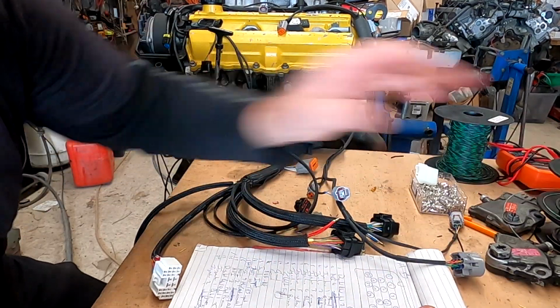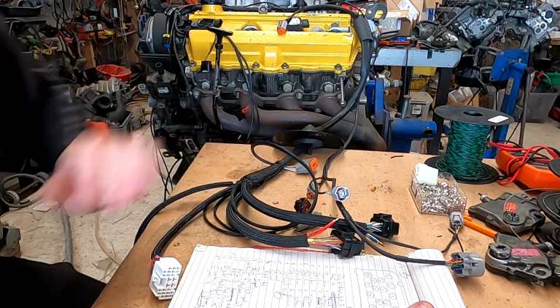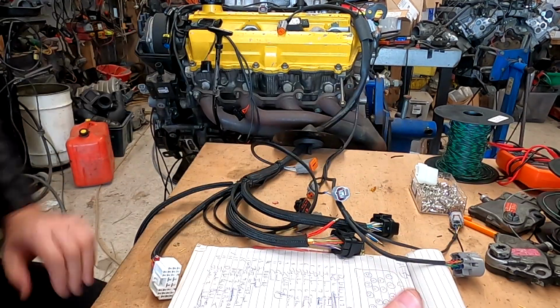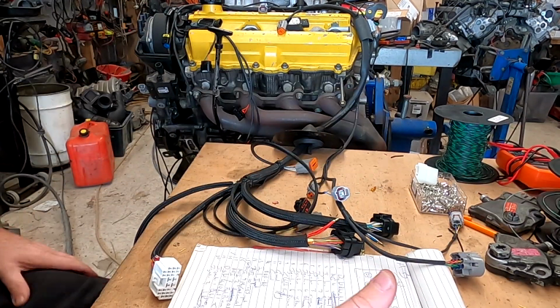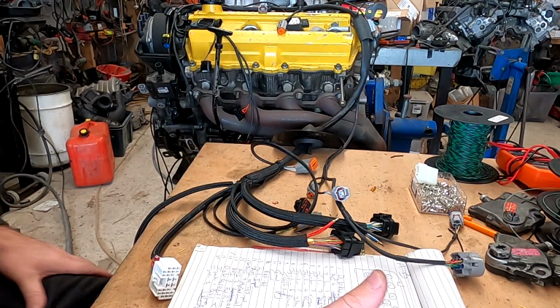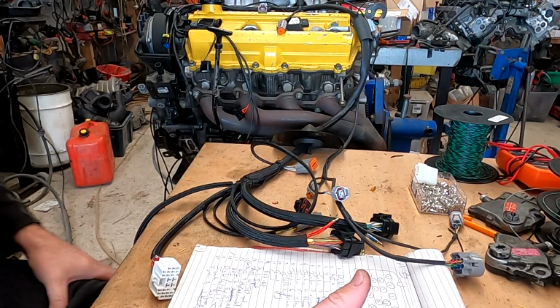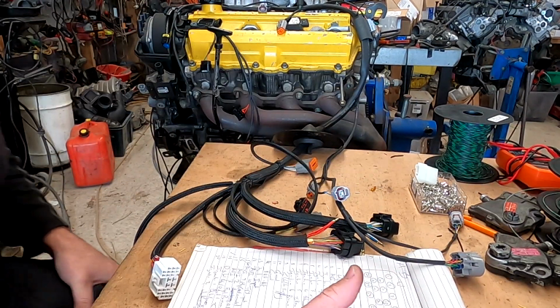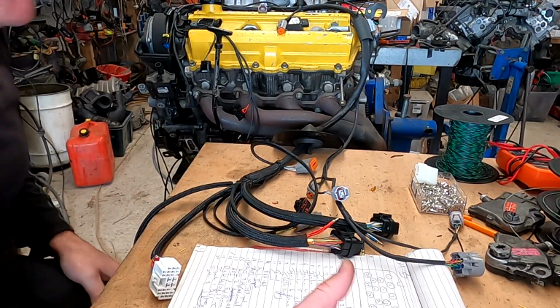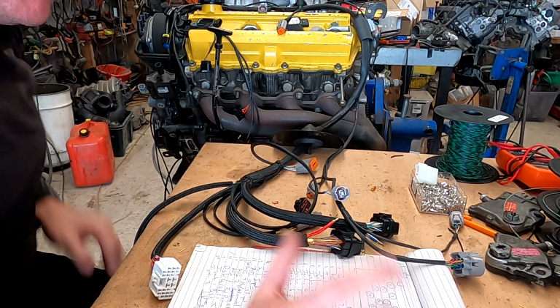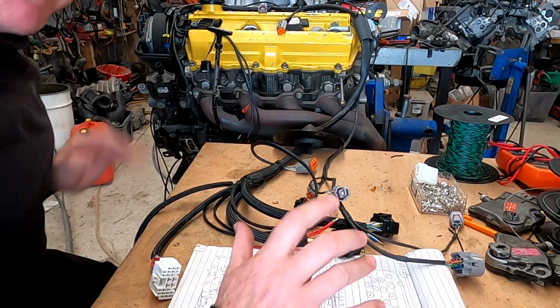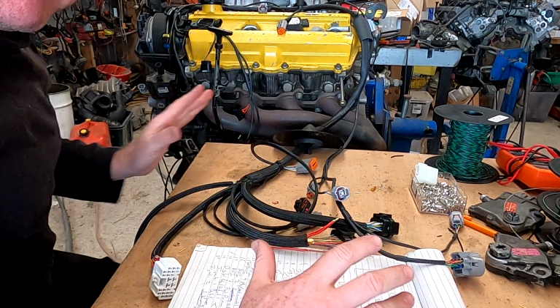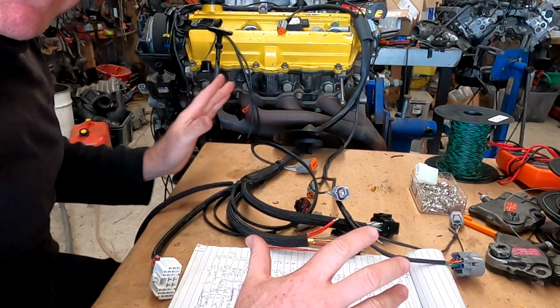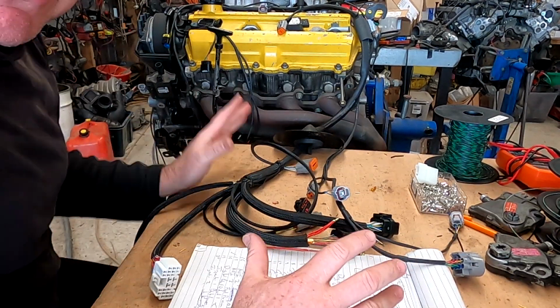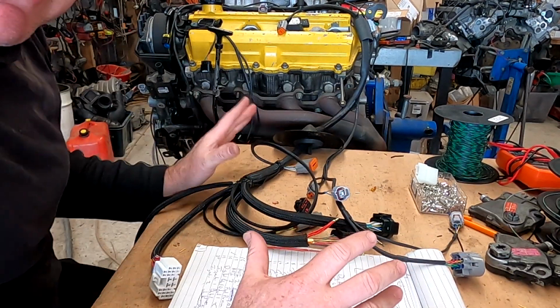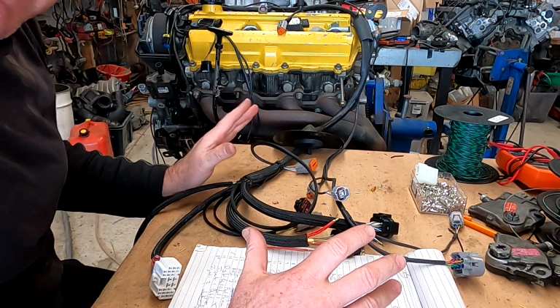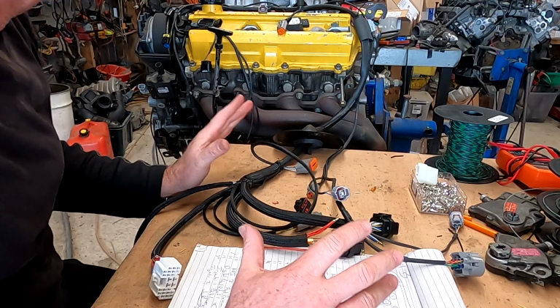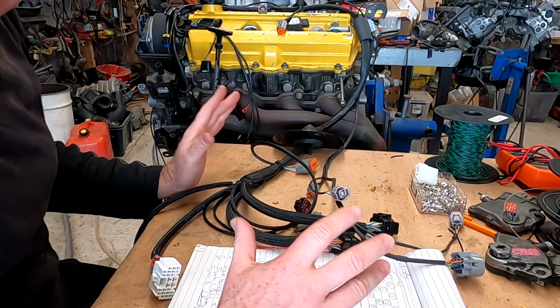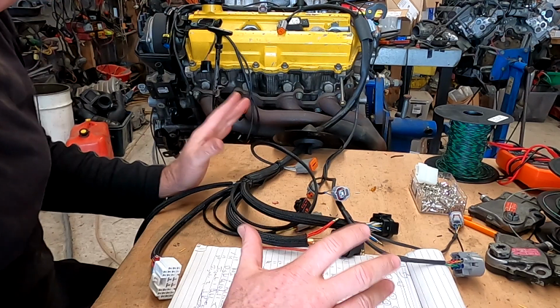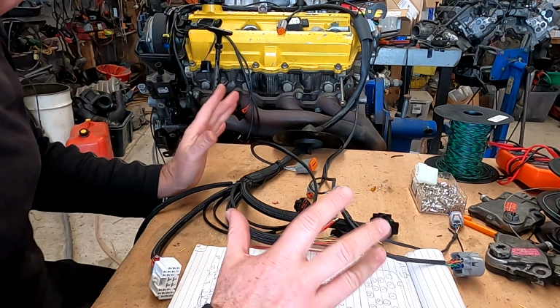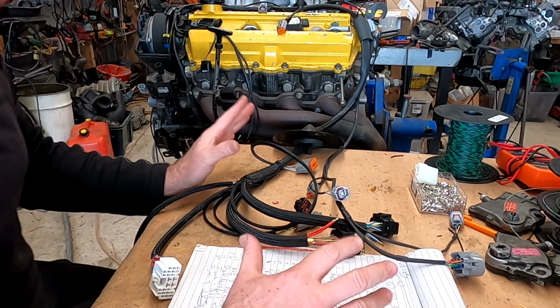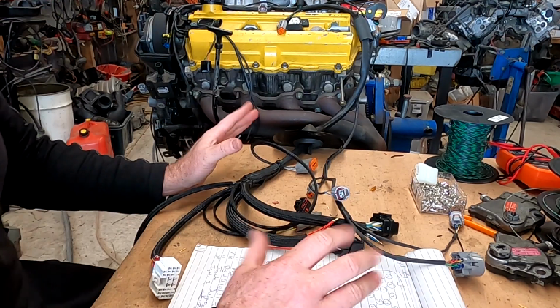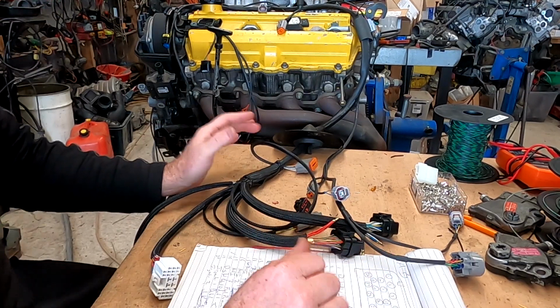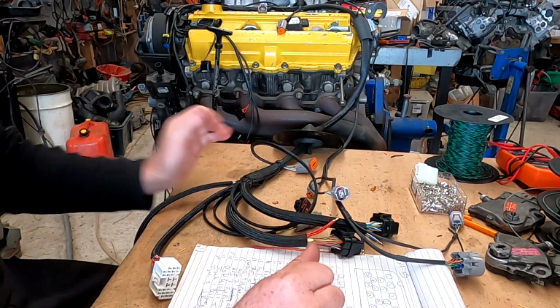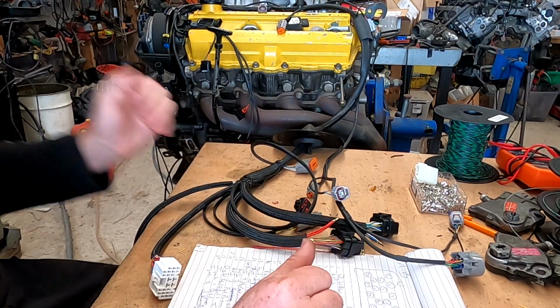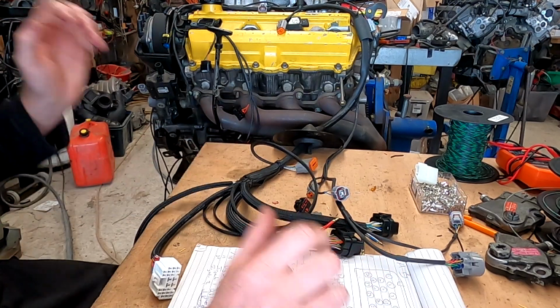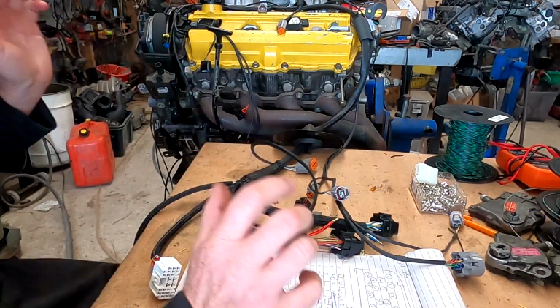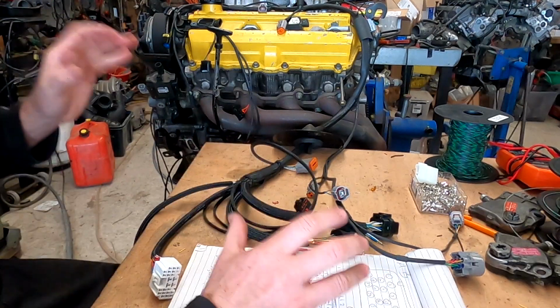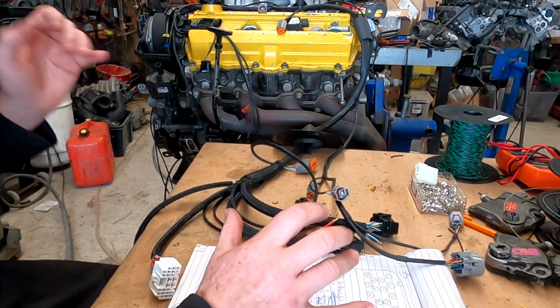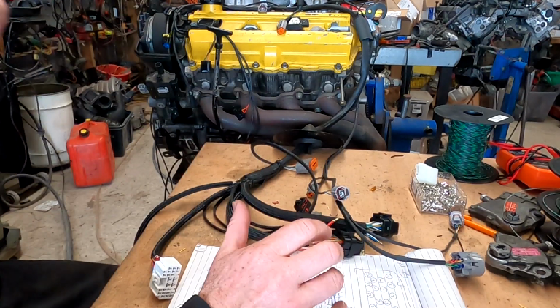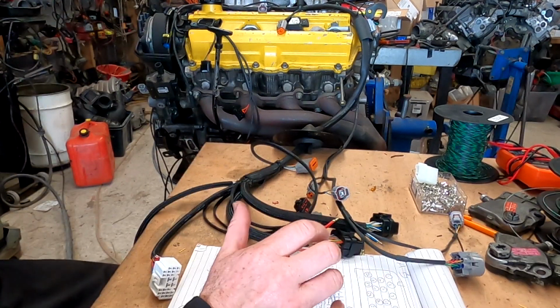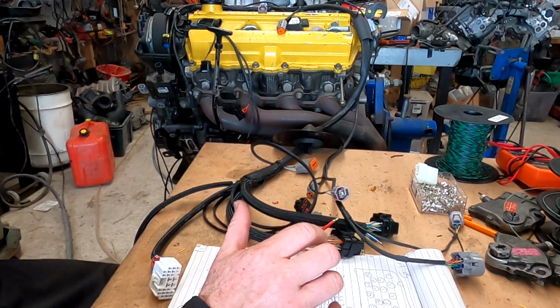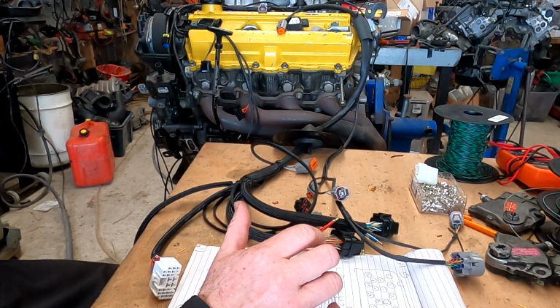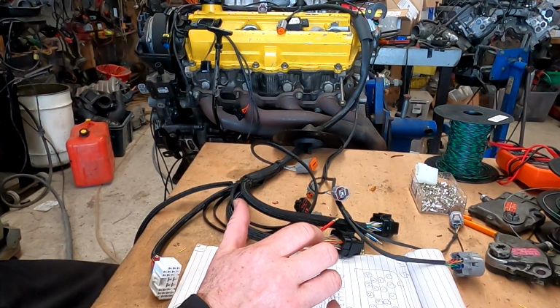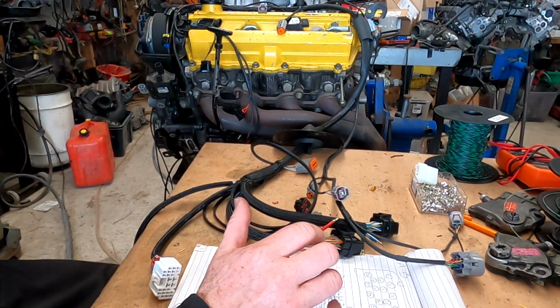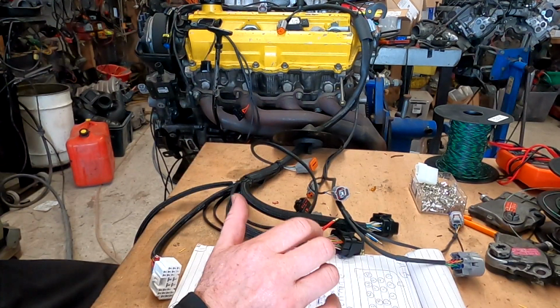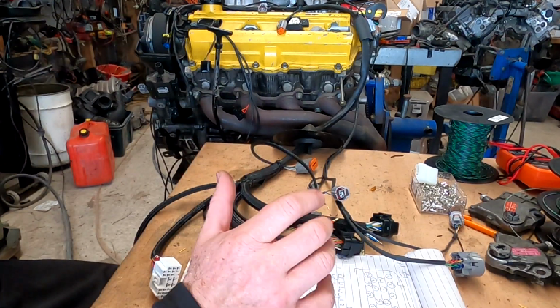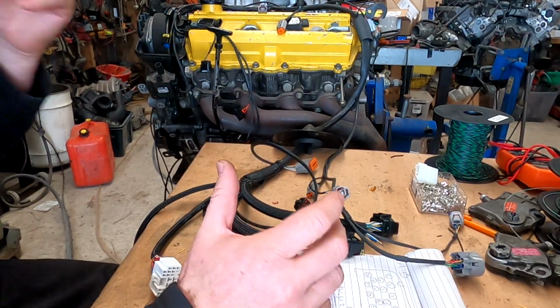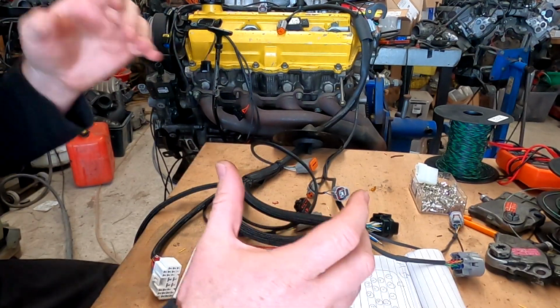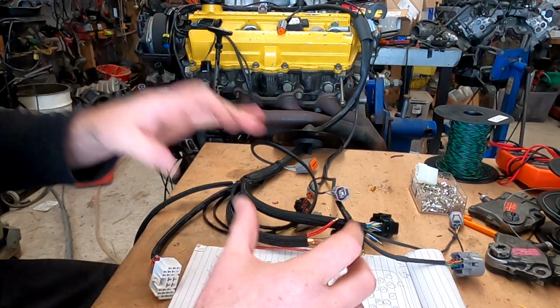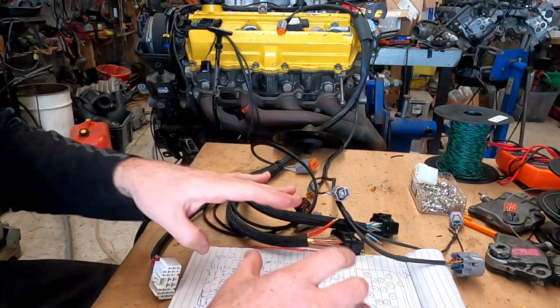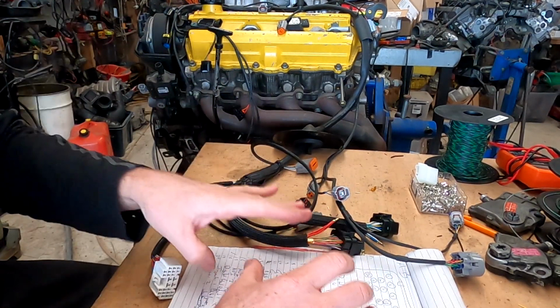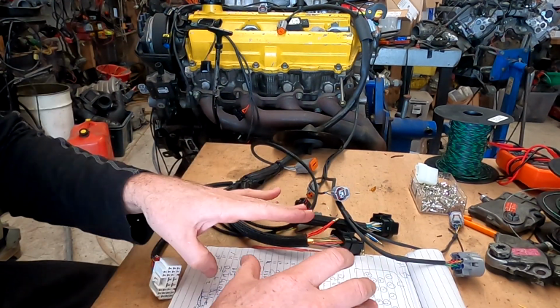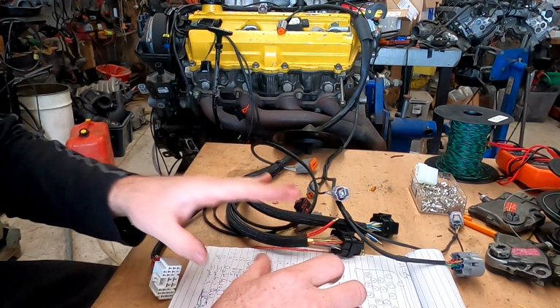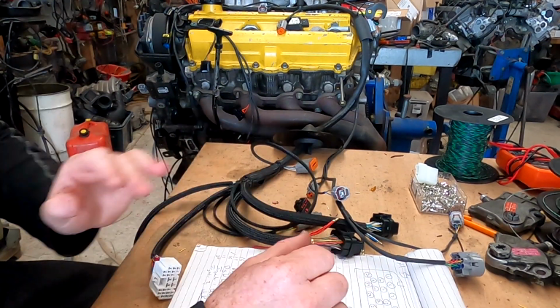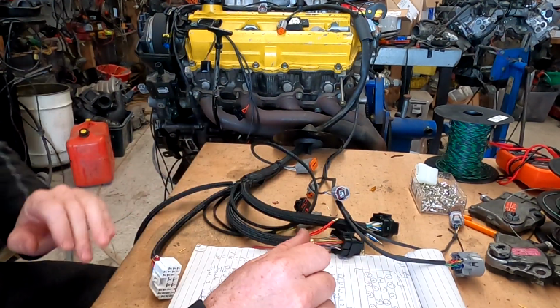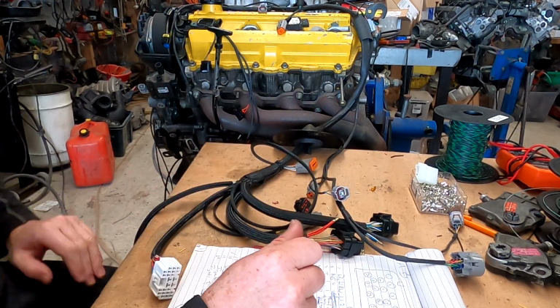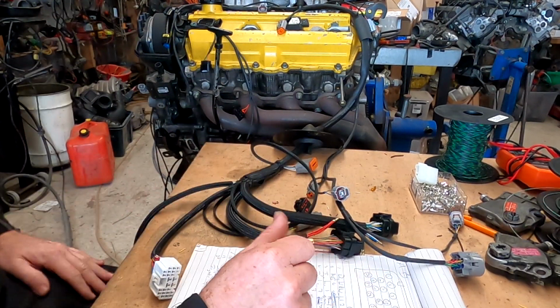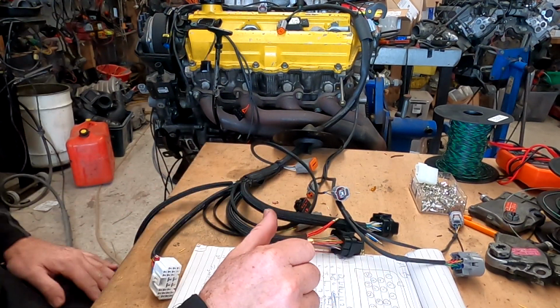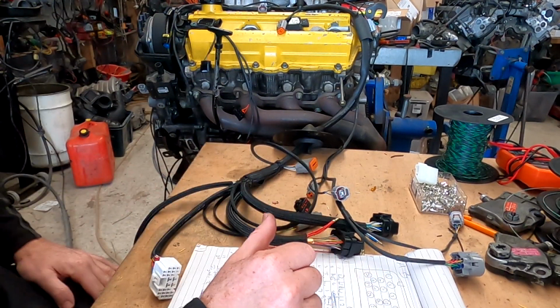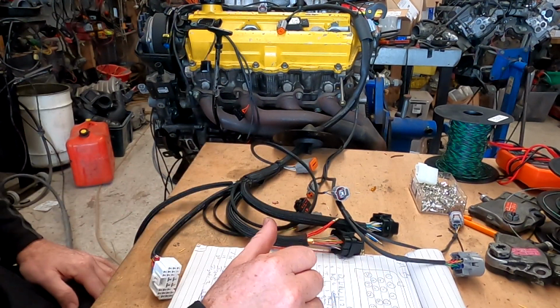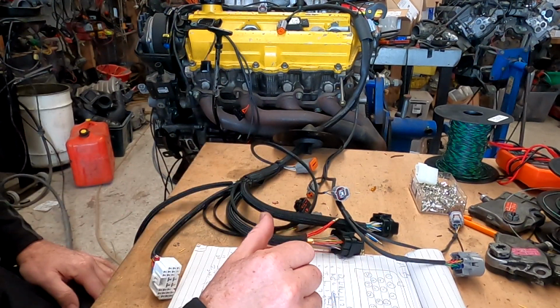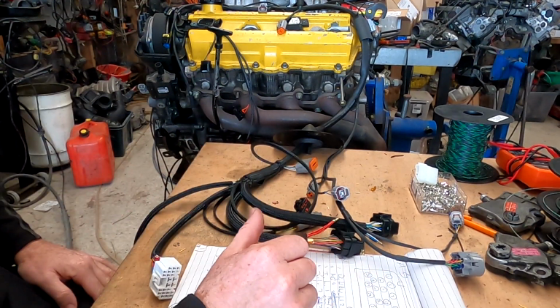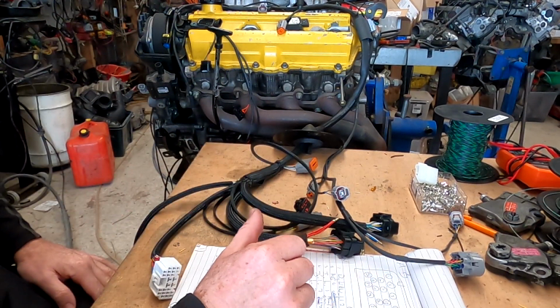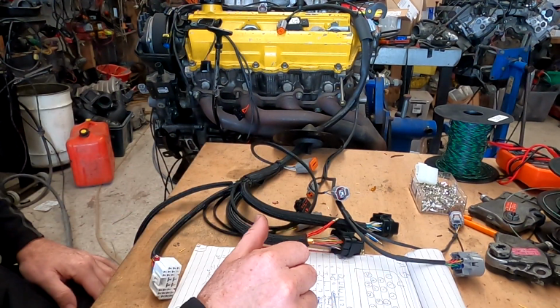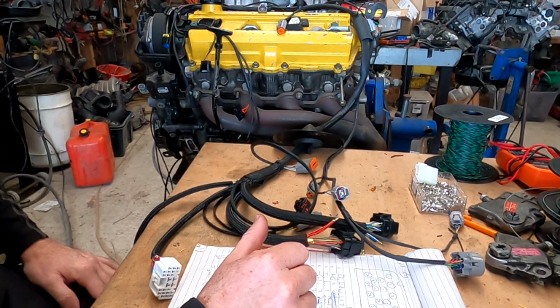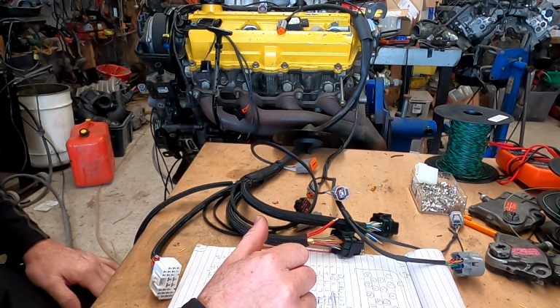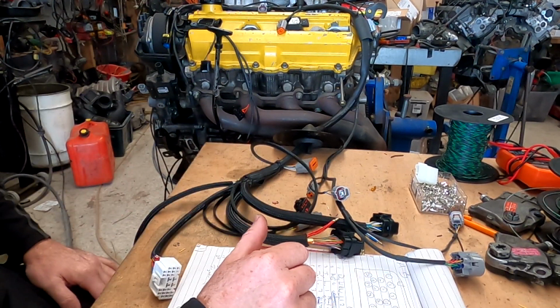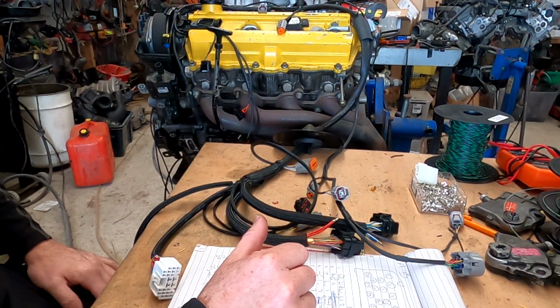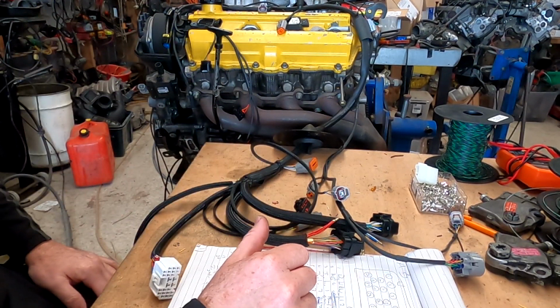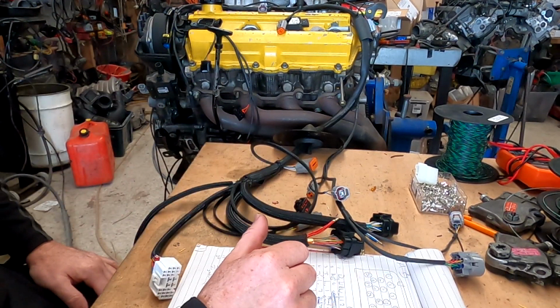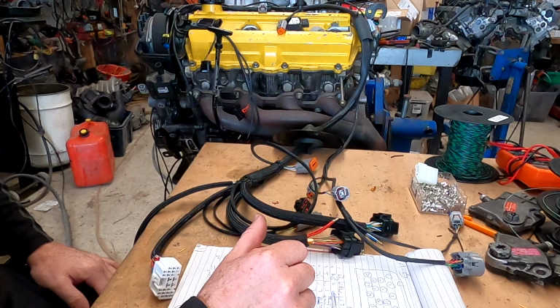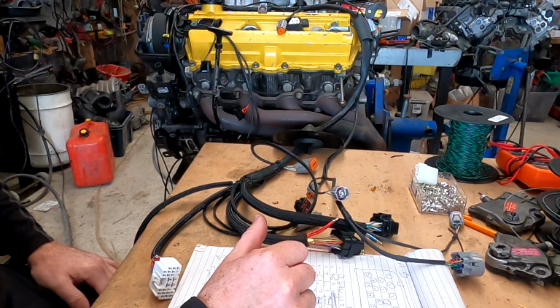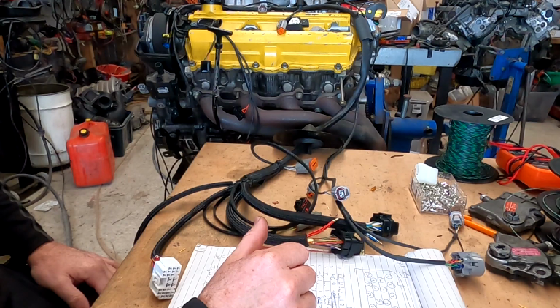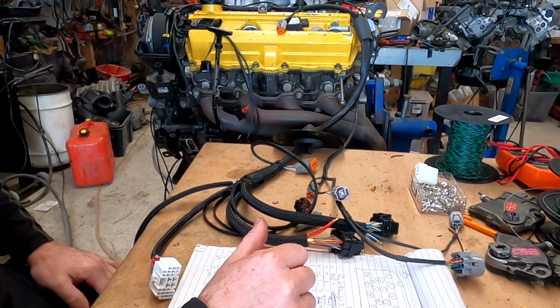So there's my transmission wiring done — set up and ready to be tested when the loom goes in the vehicle.